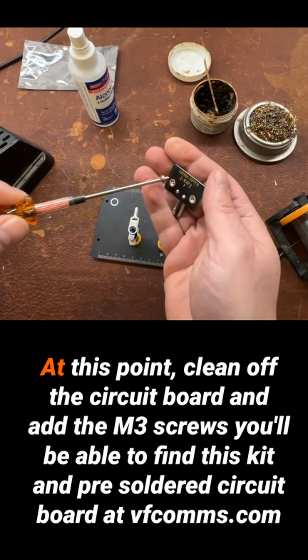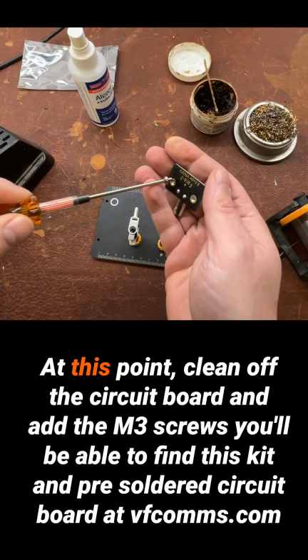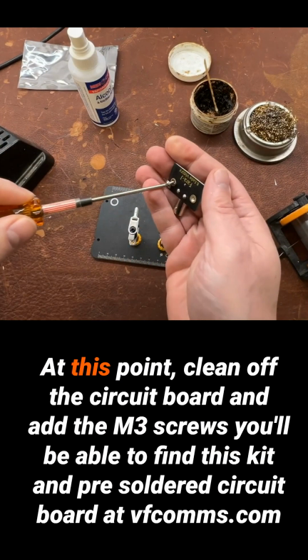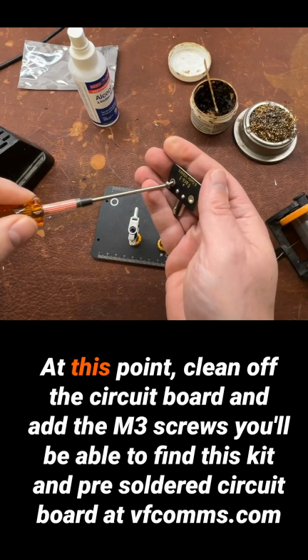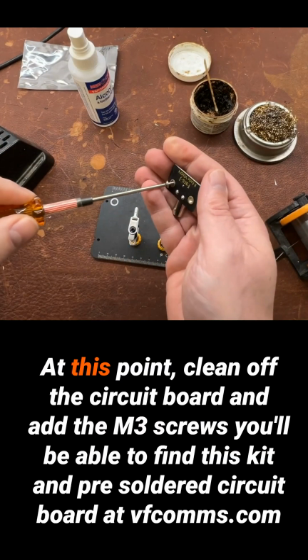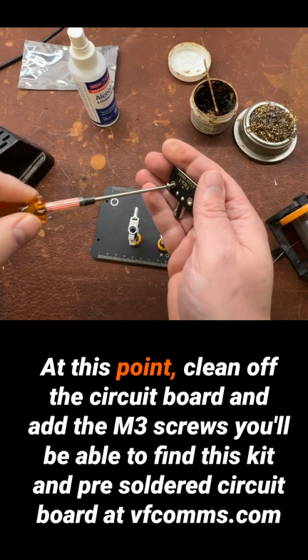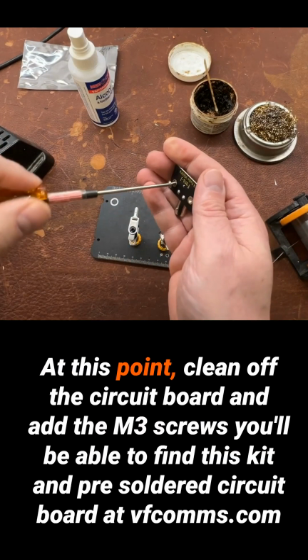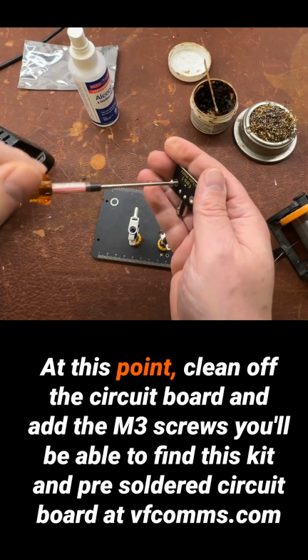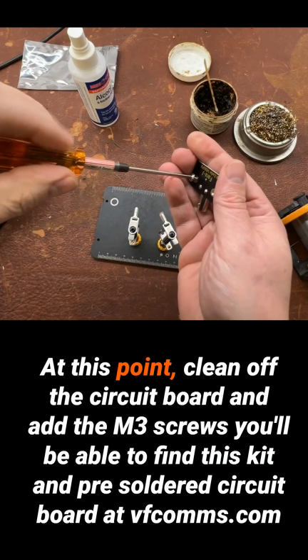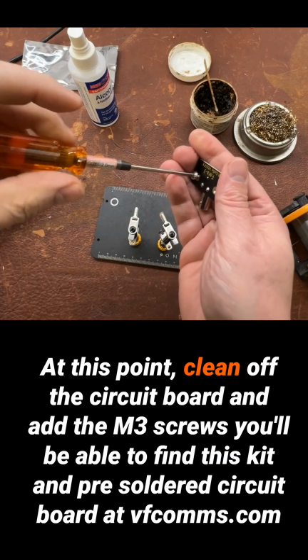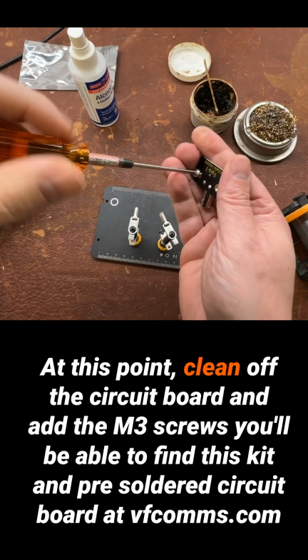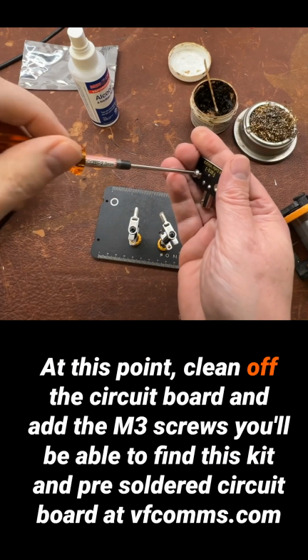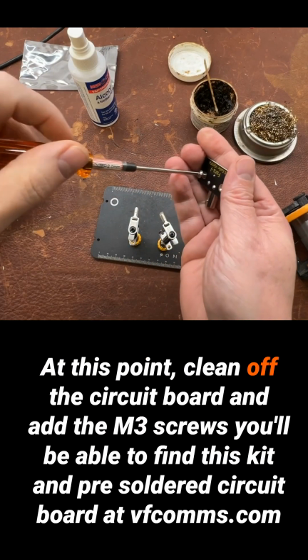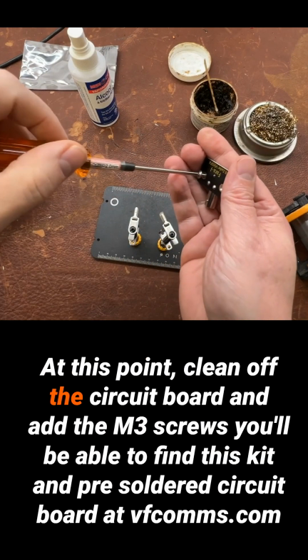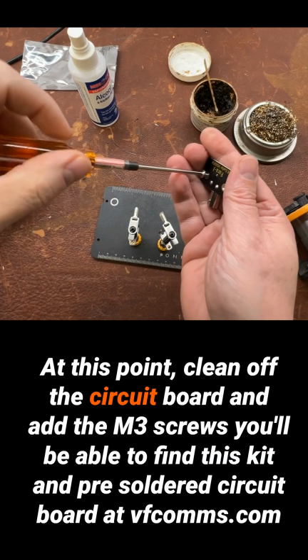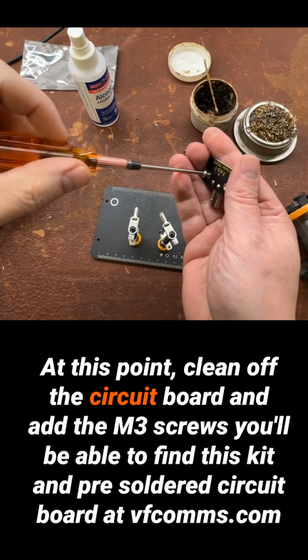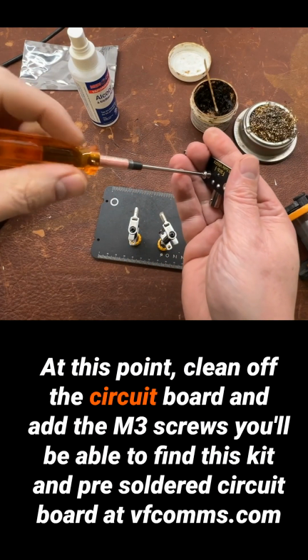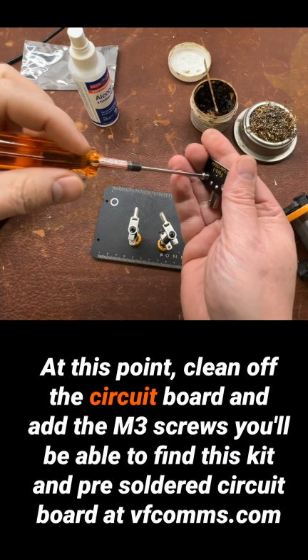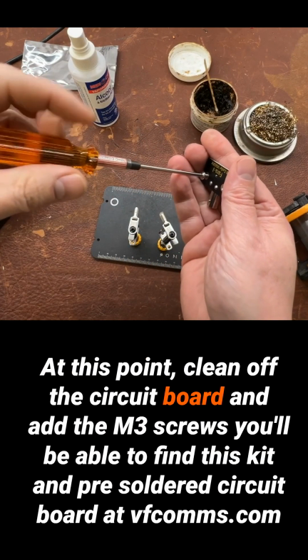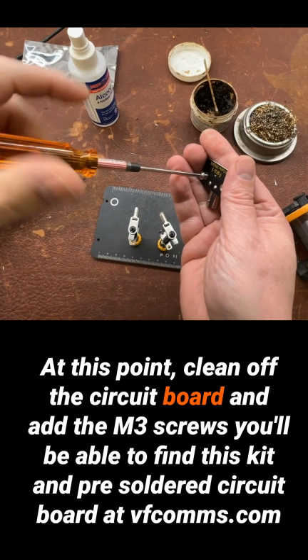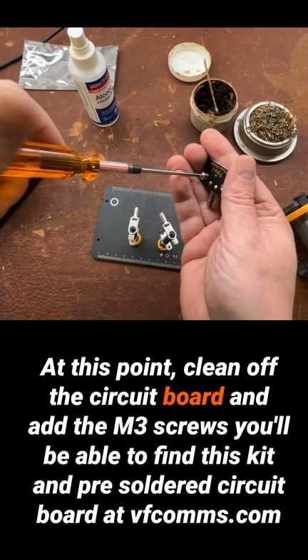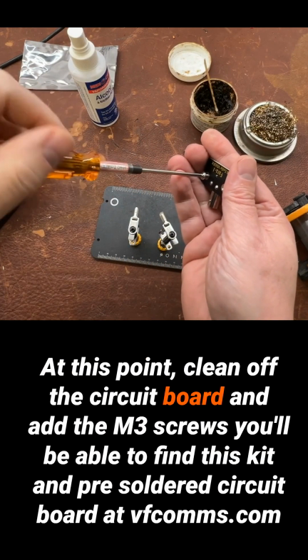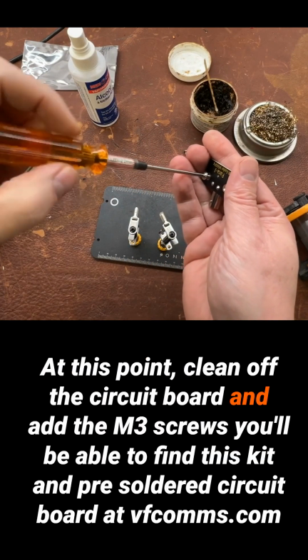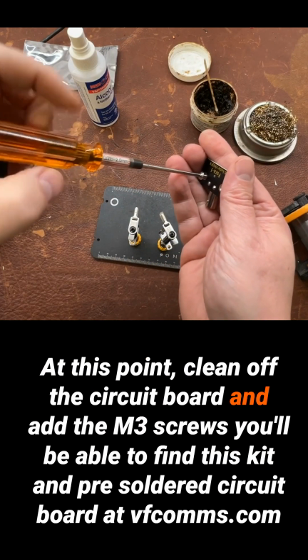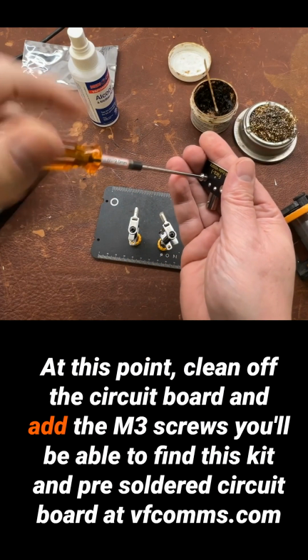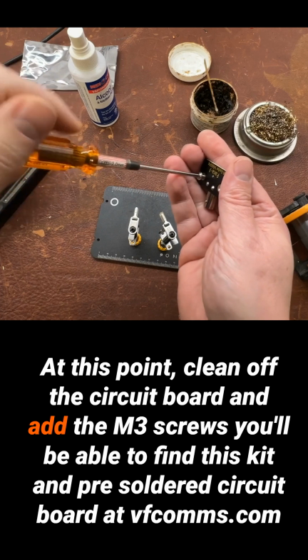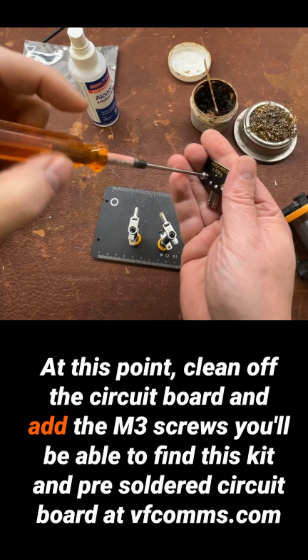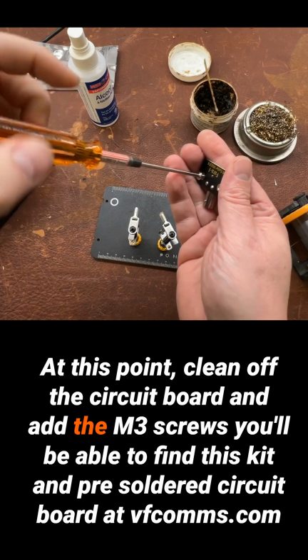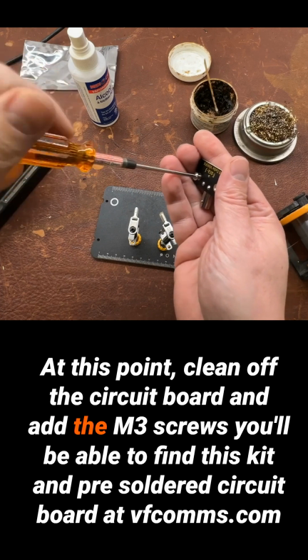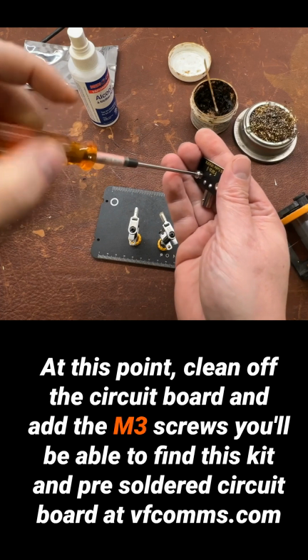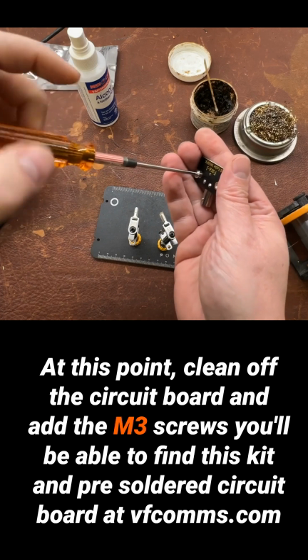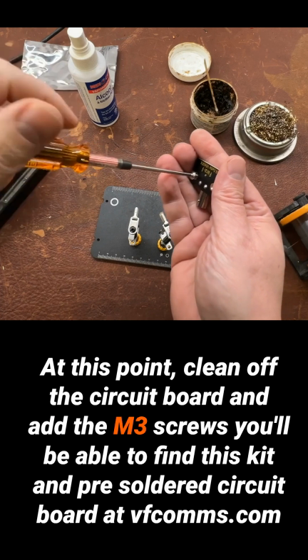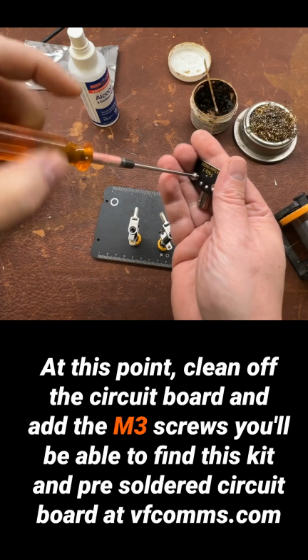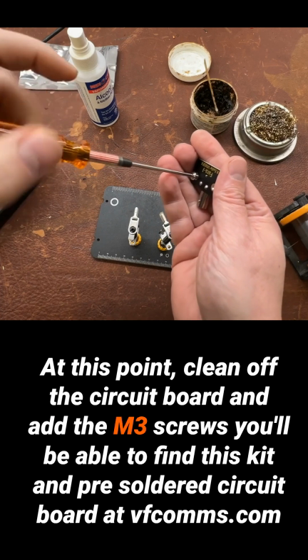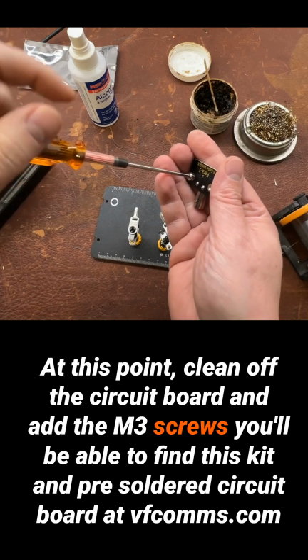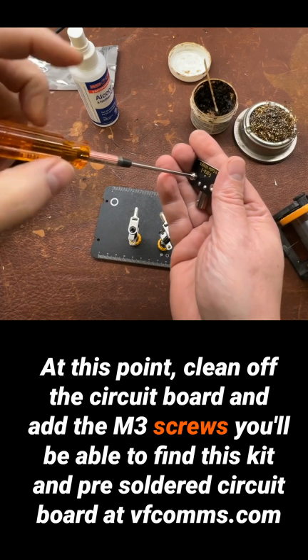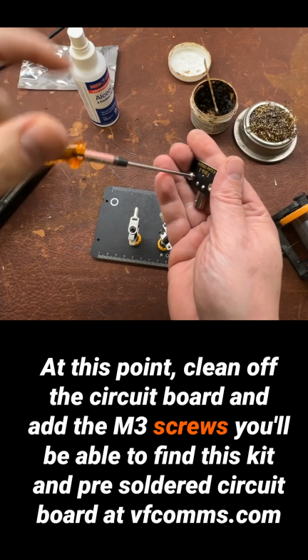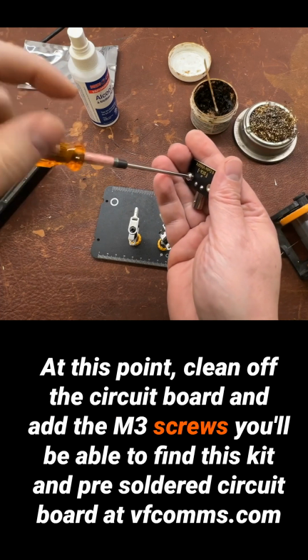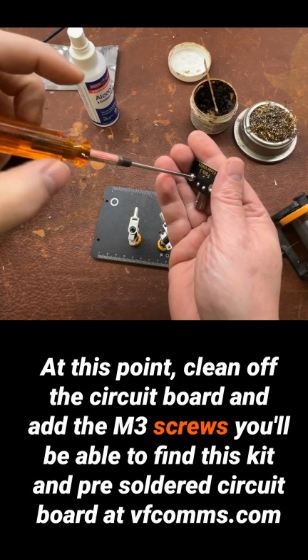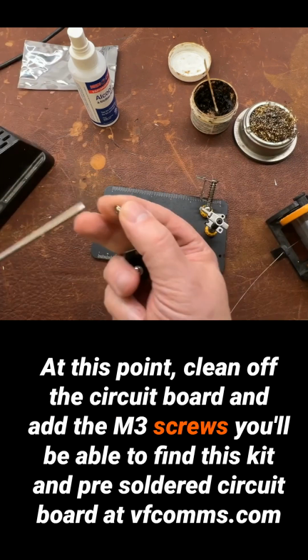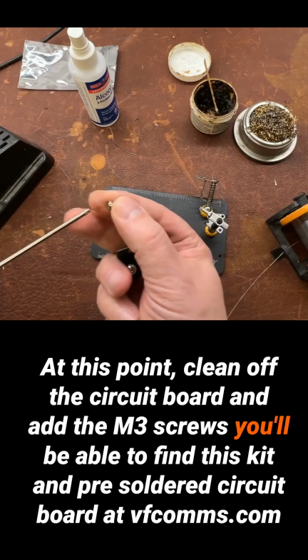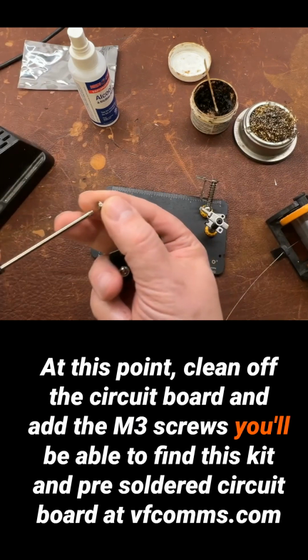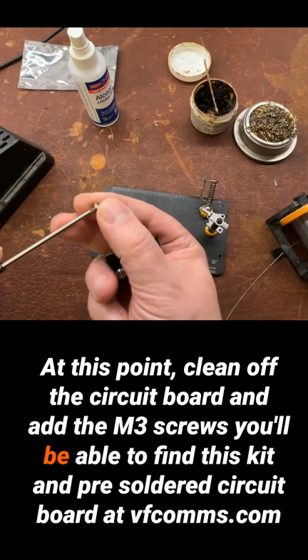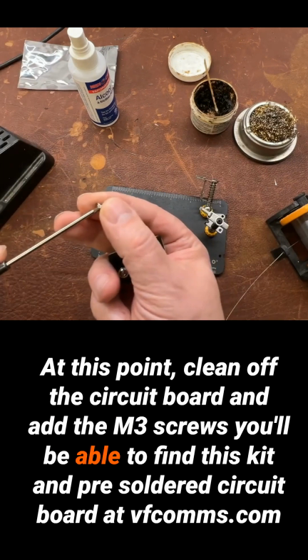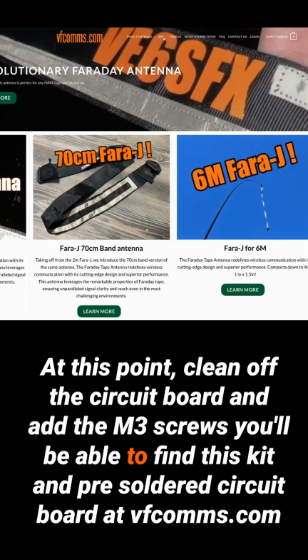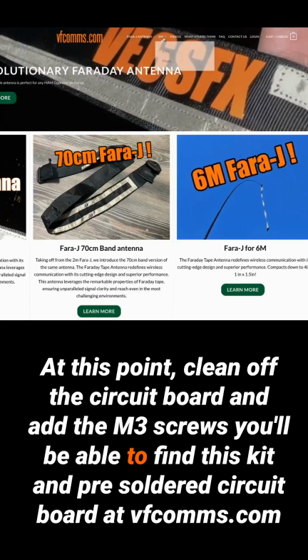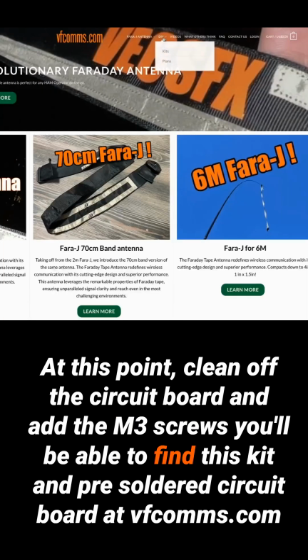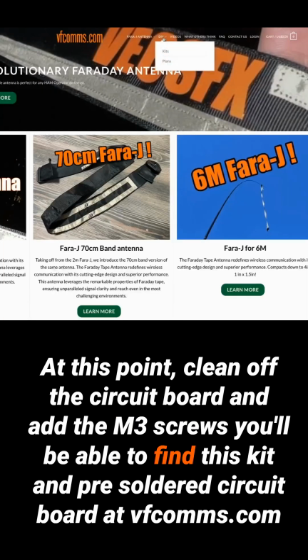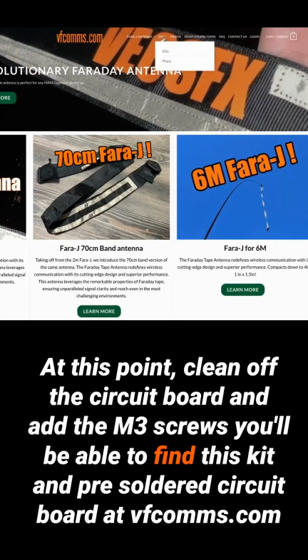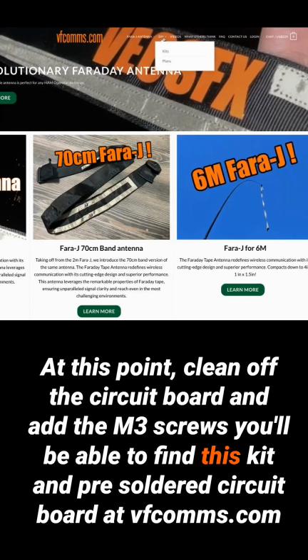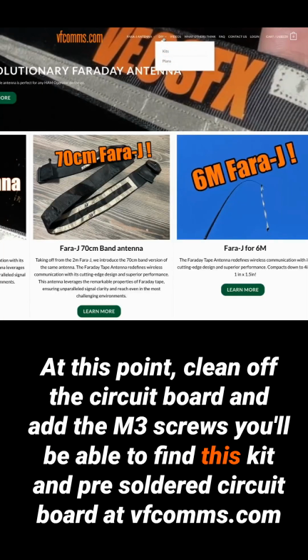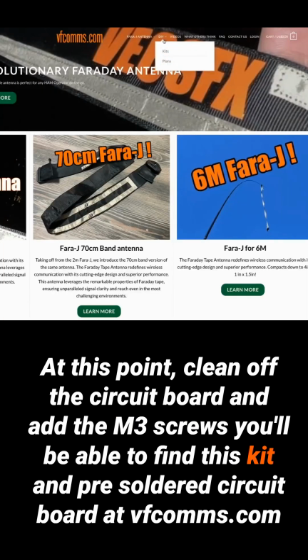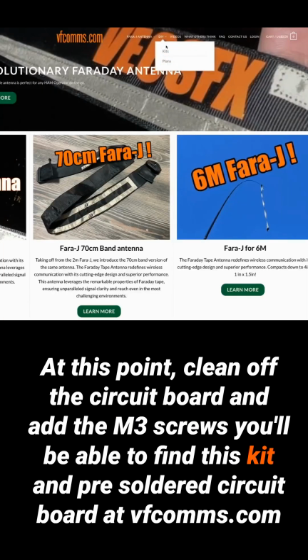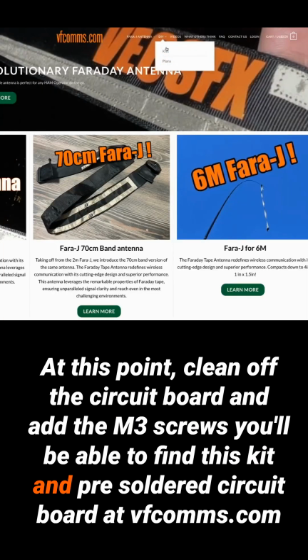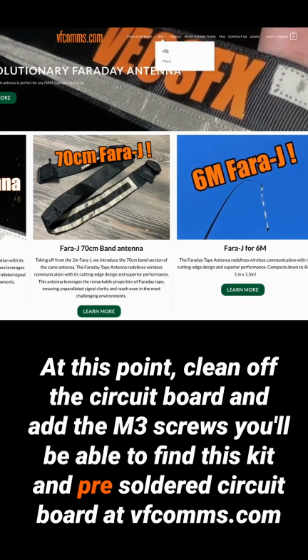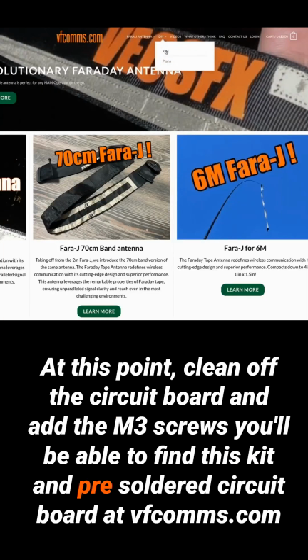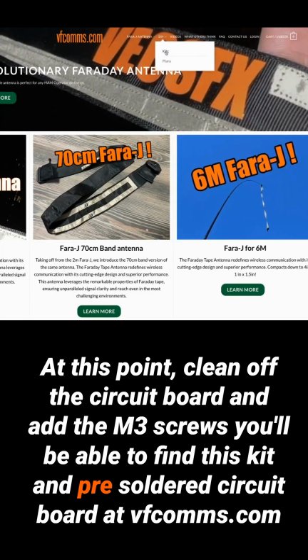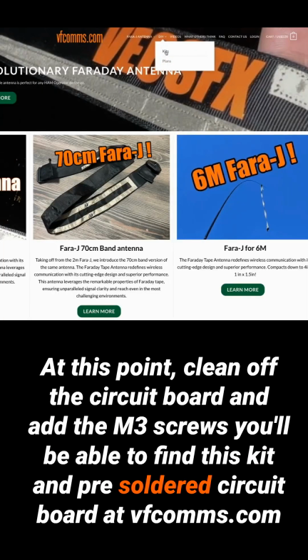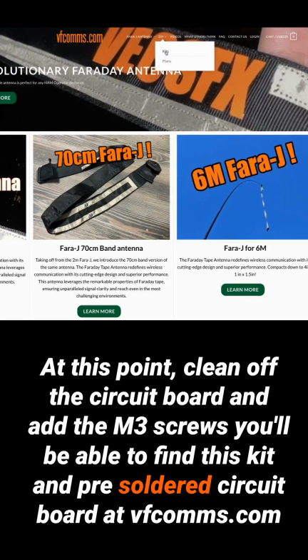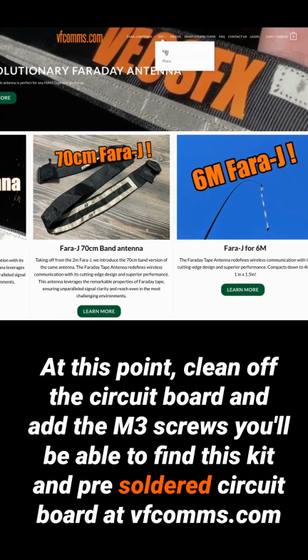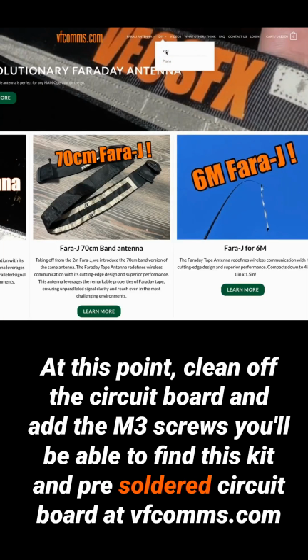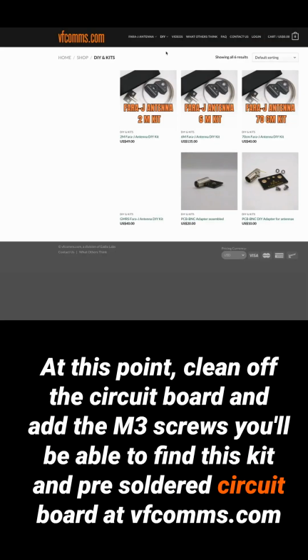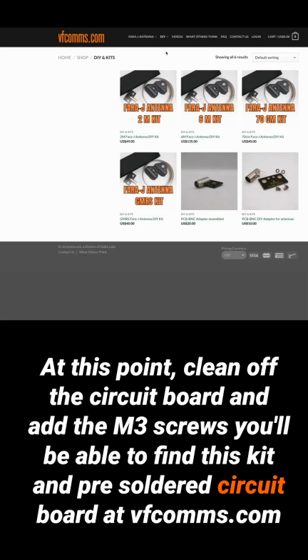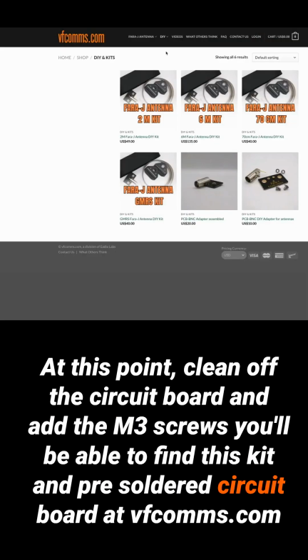At this point, clean off the circuit board and add the M3 screws. You'll be able to find this kit and pre-soldered circuit board at vfcoms.com.